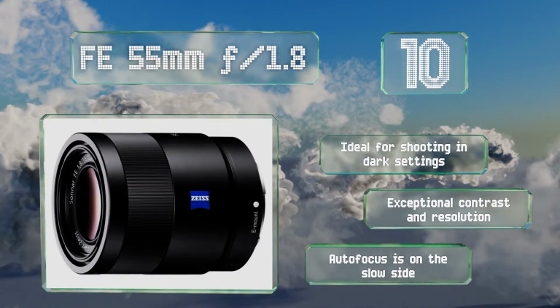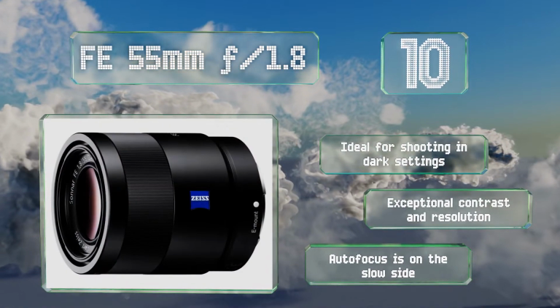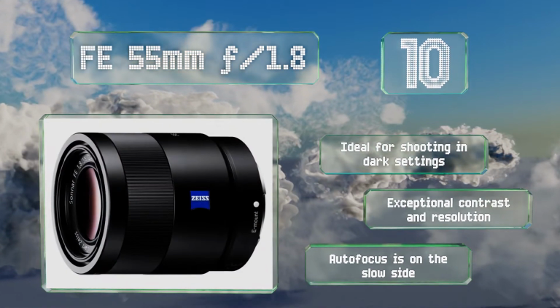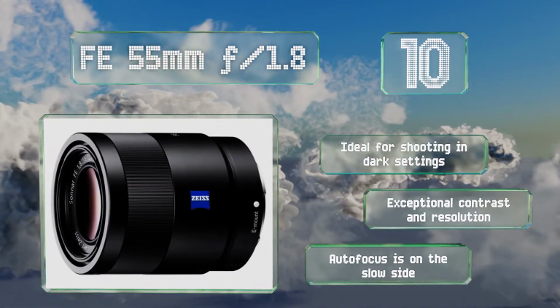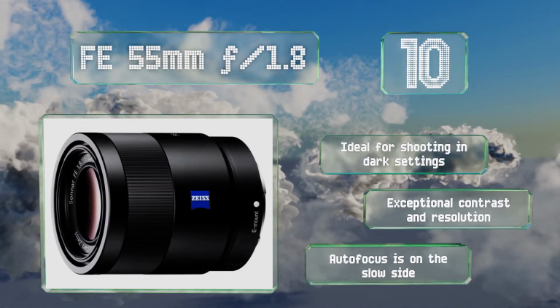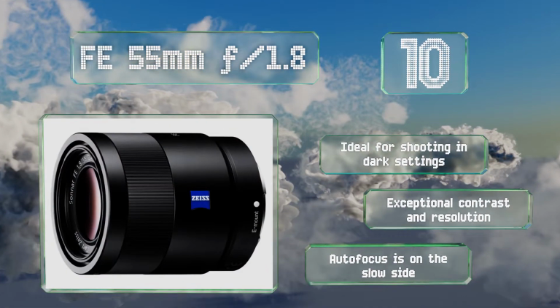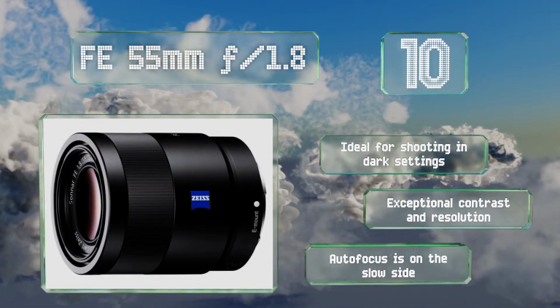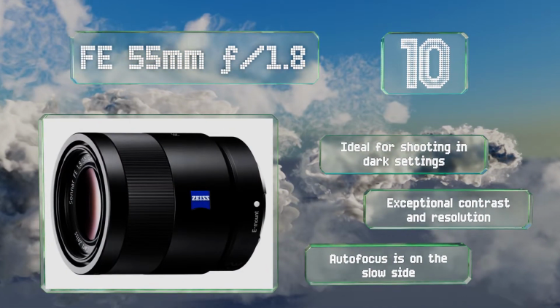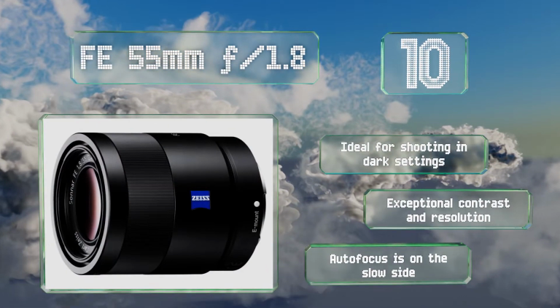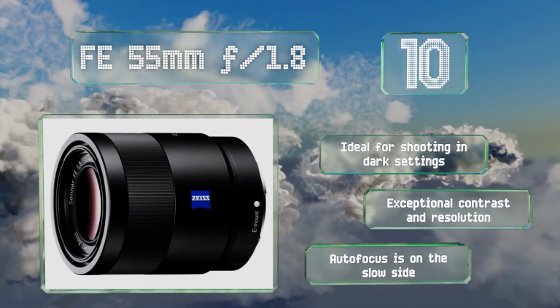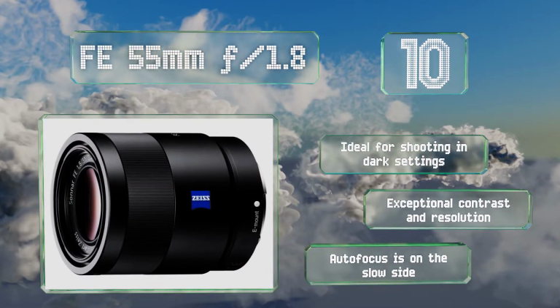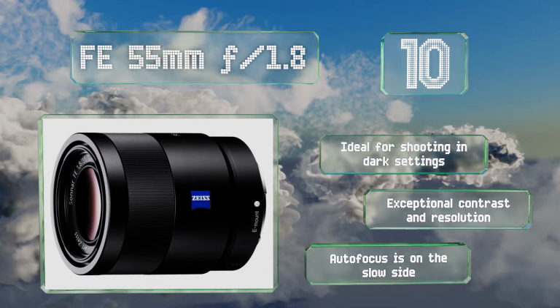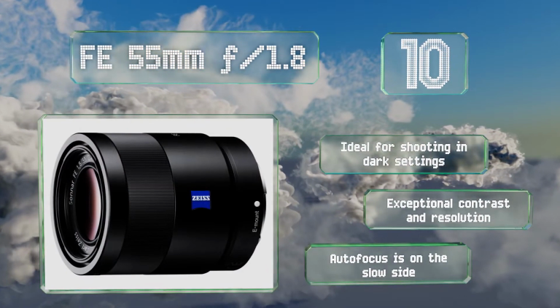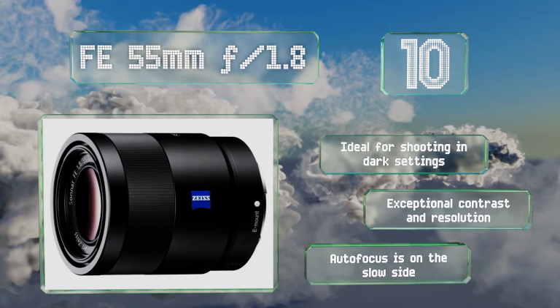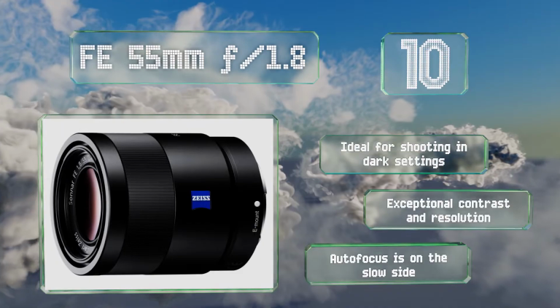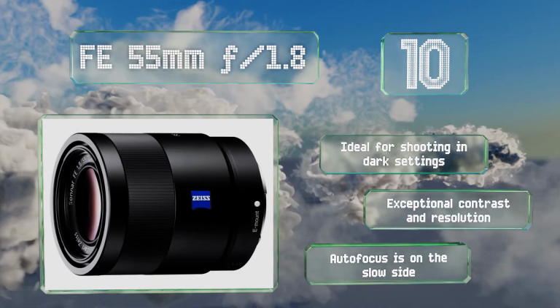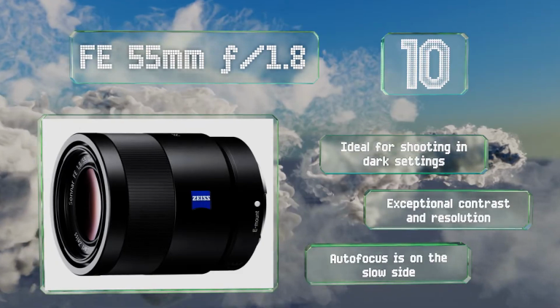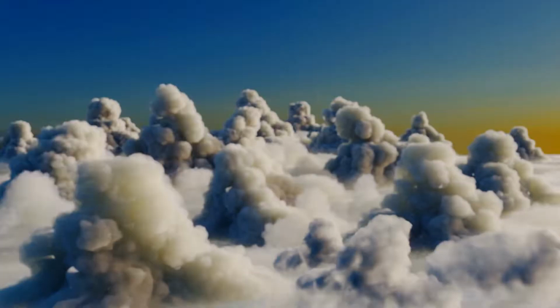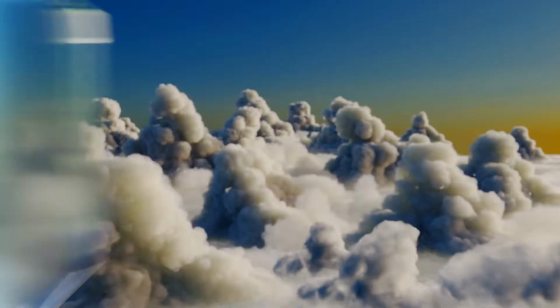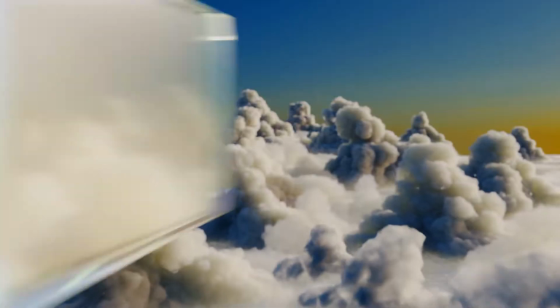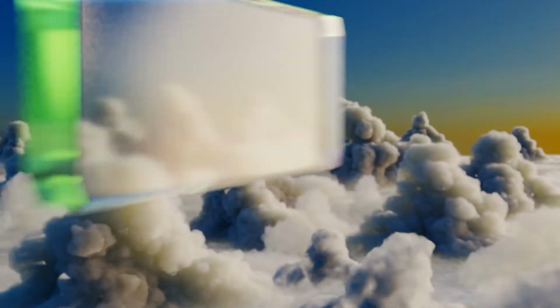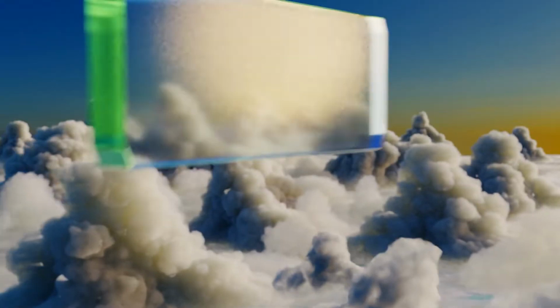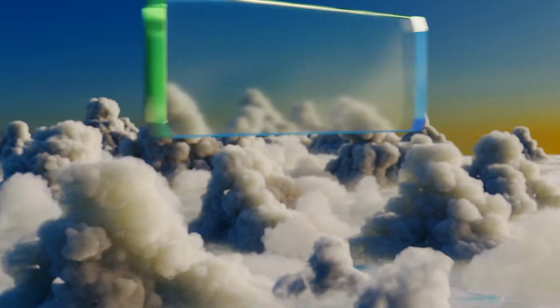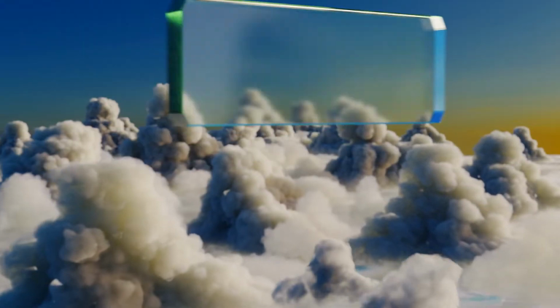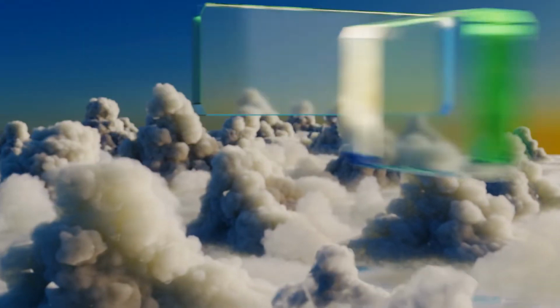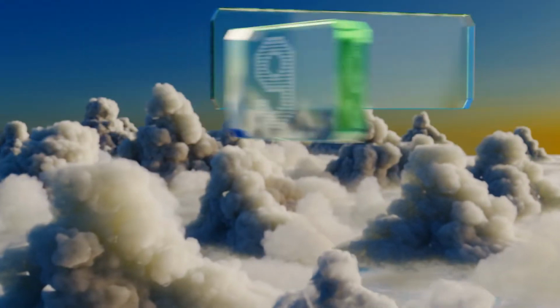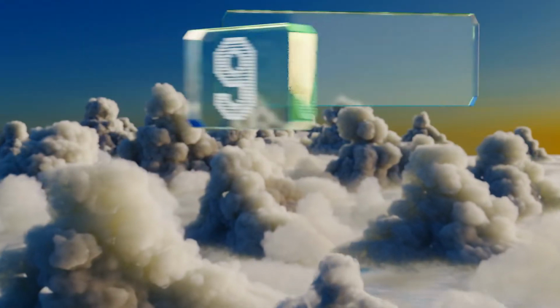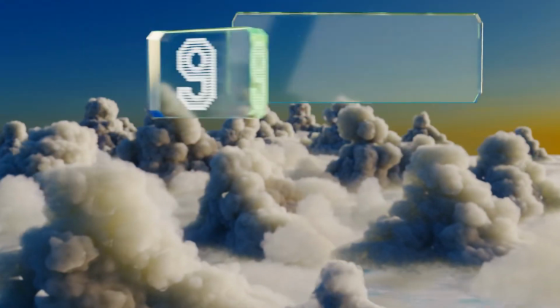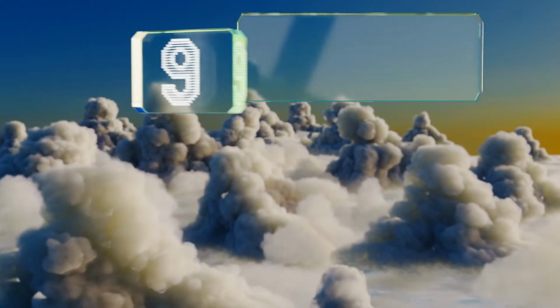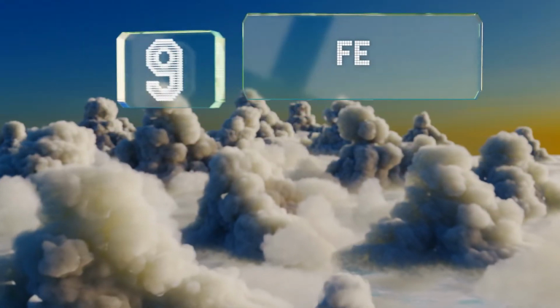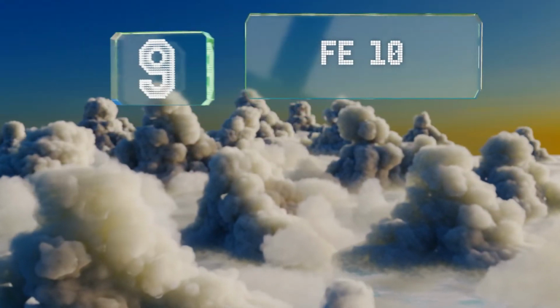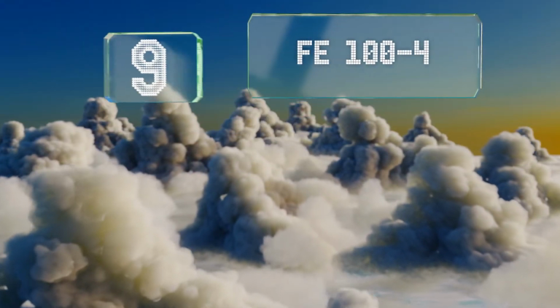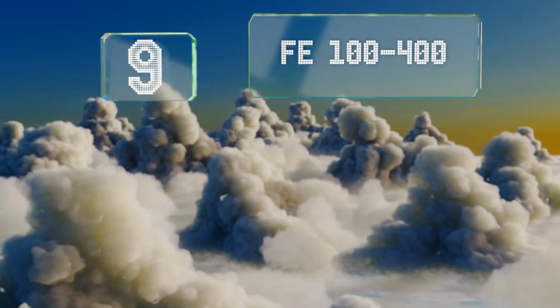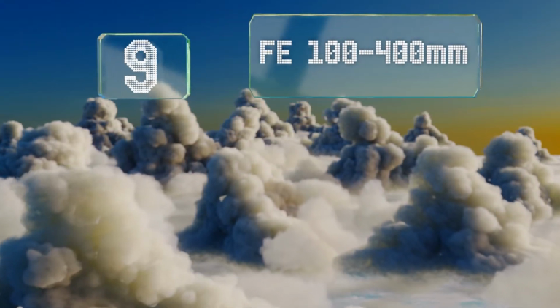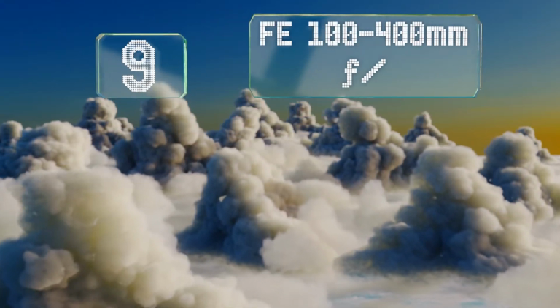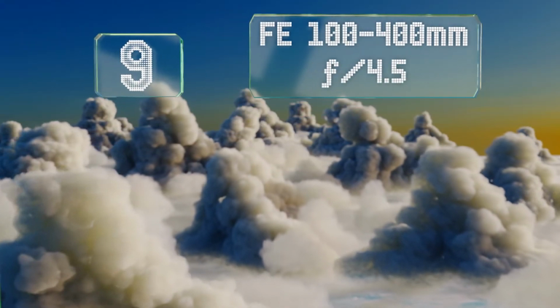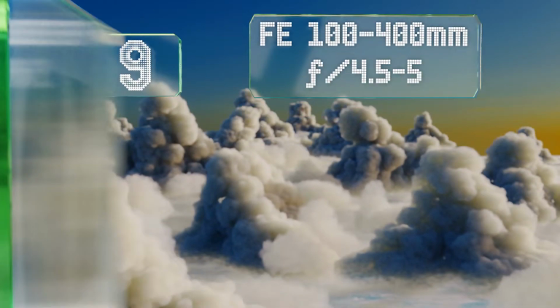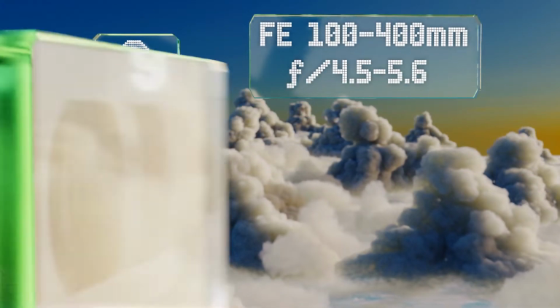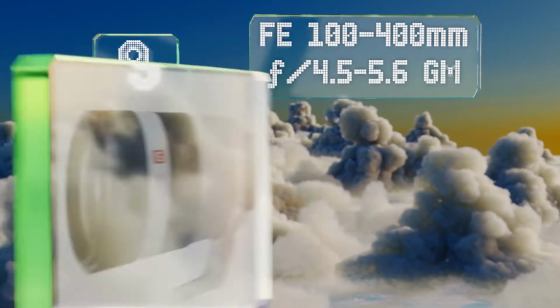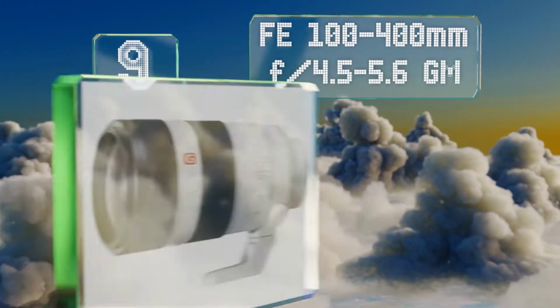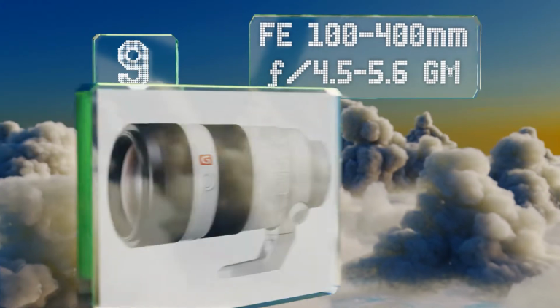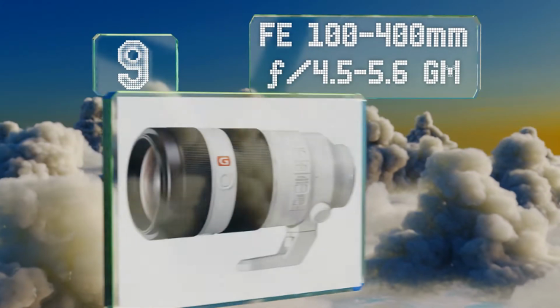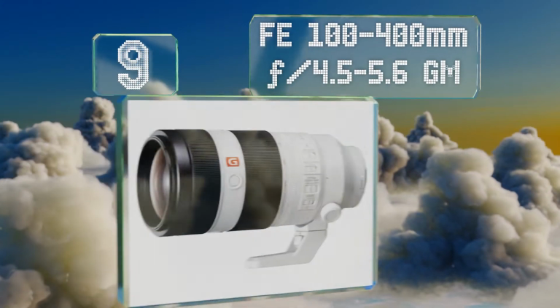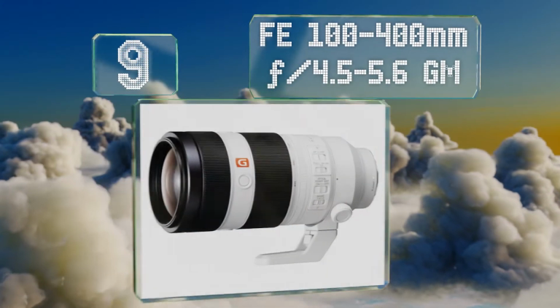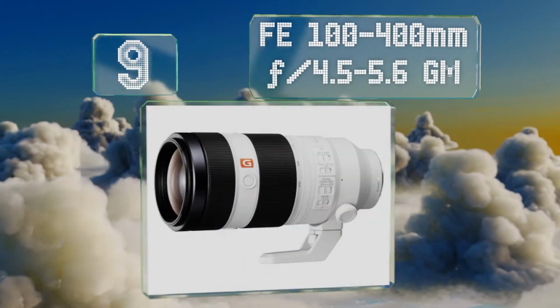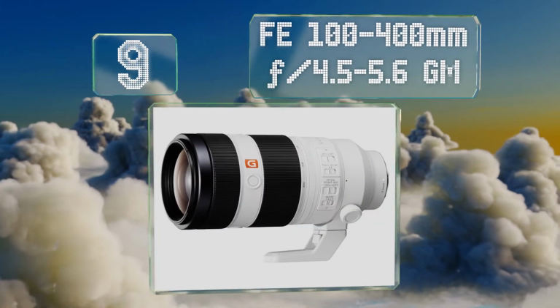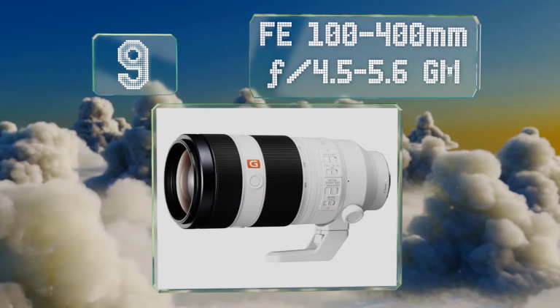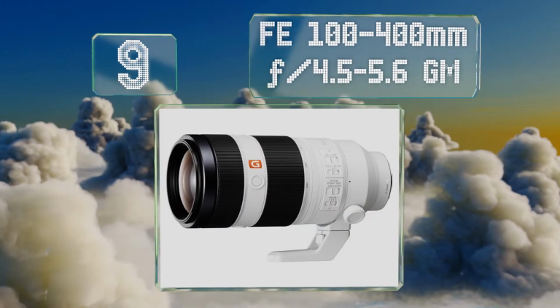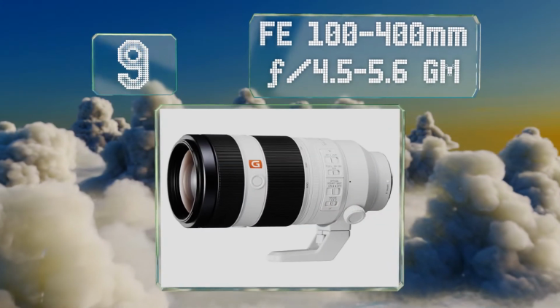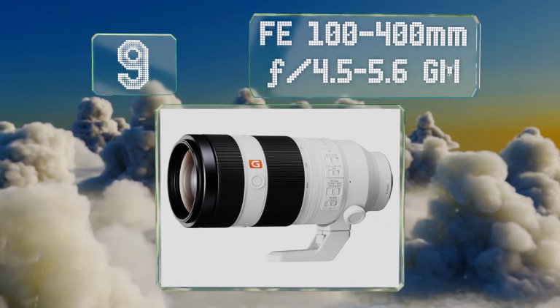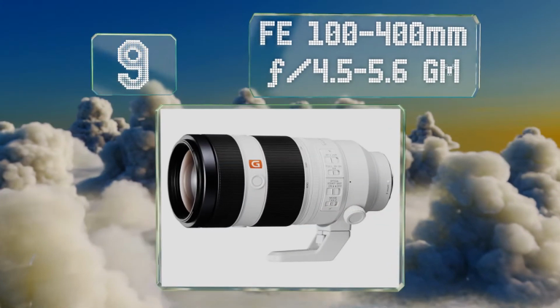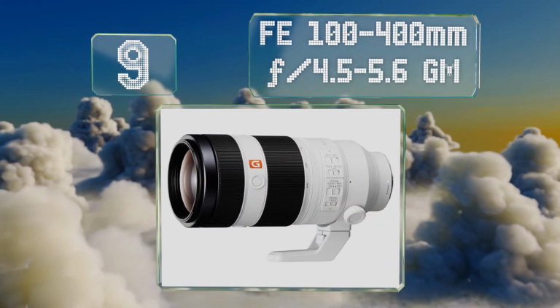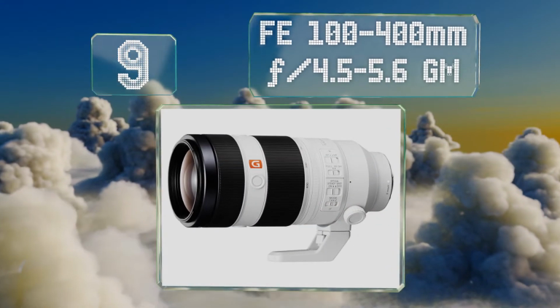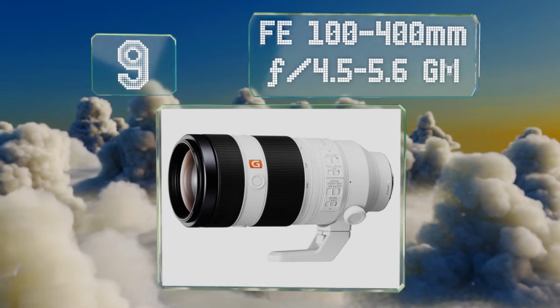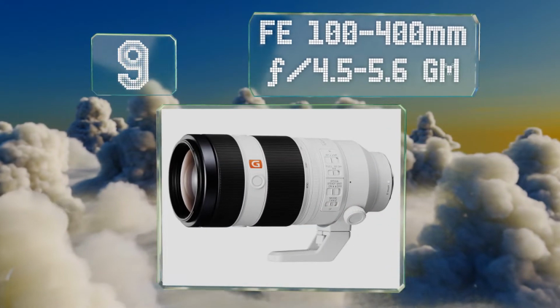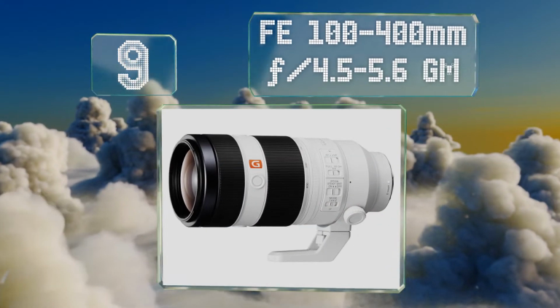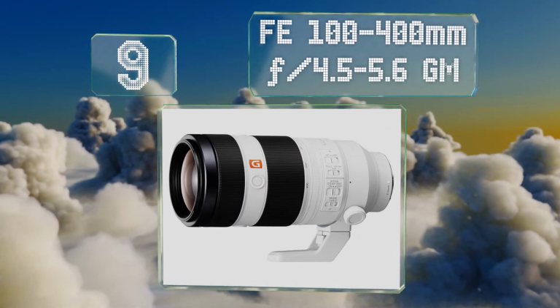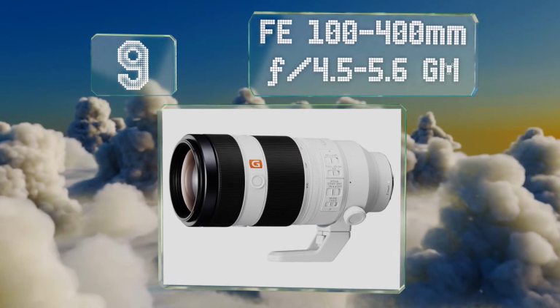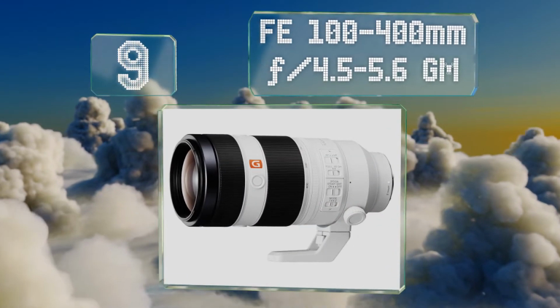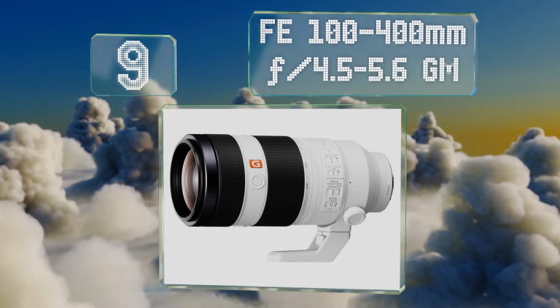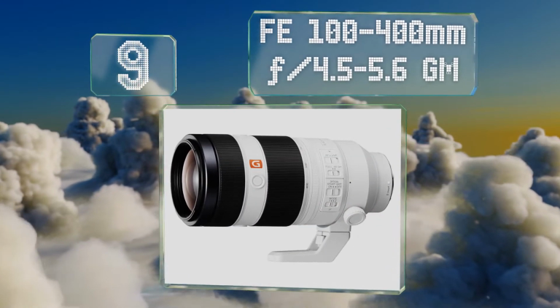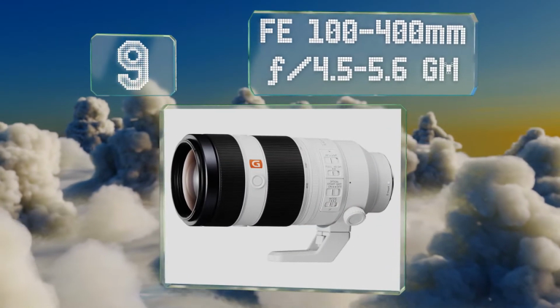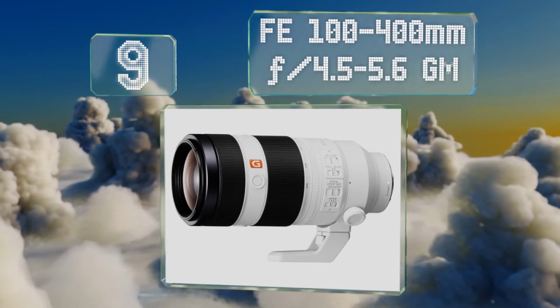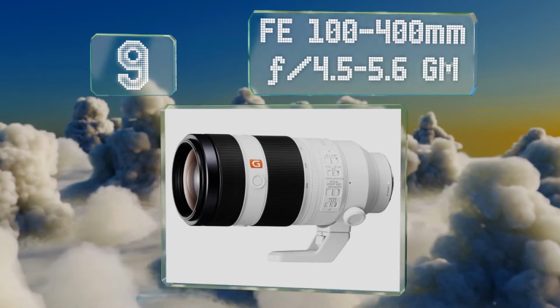However, its autofocus is on the slow side. At number nine, telephoto shooters can make great use of the FE 100-400mm f/4.5-5.6 GM.